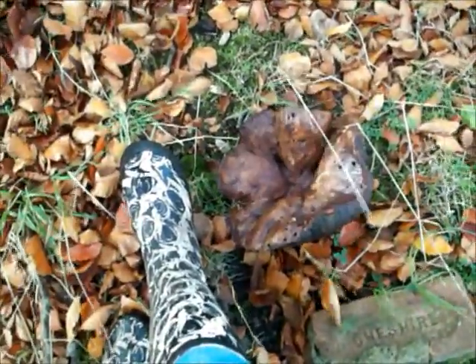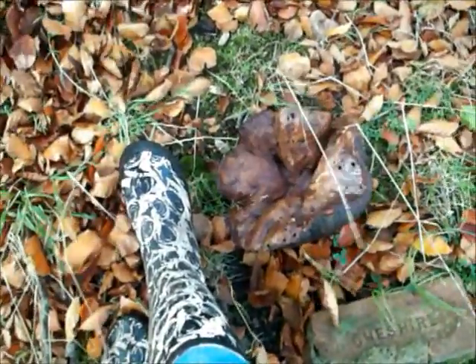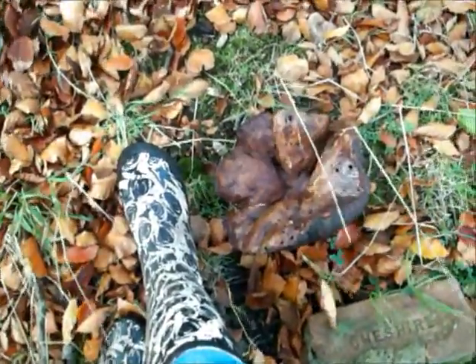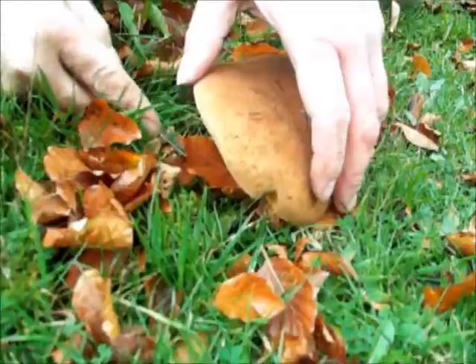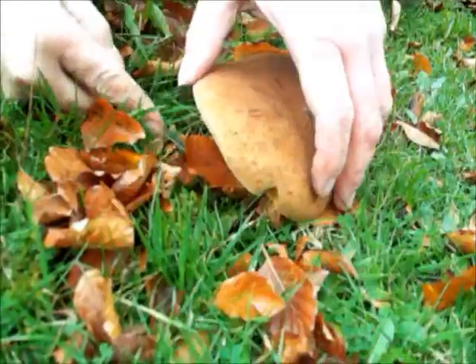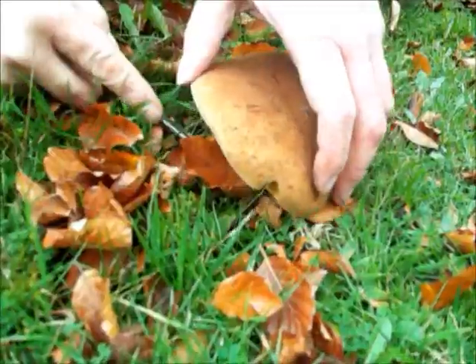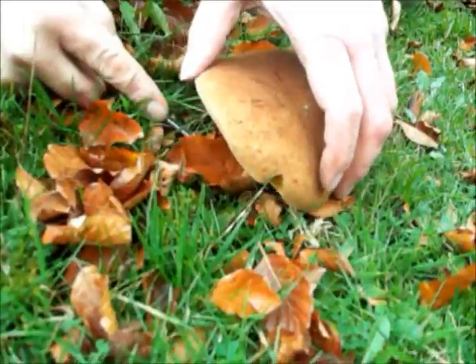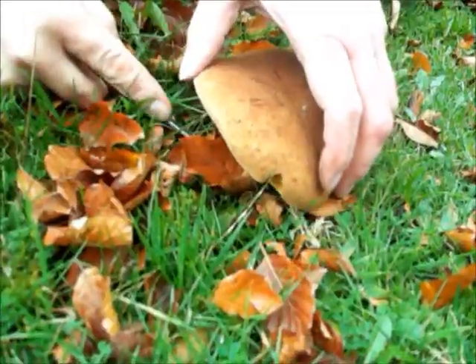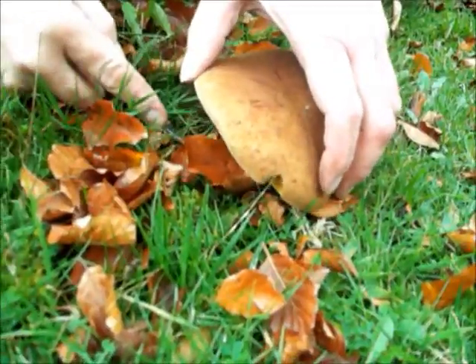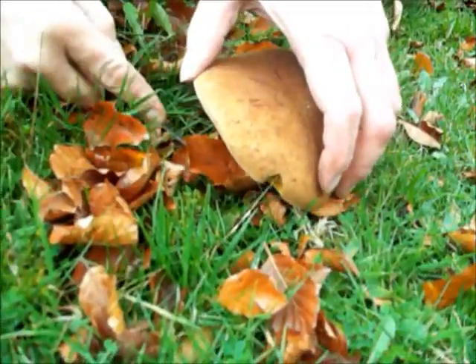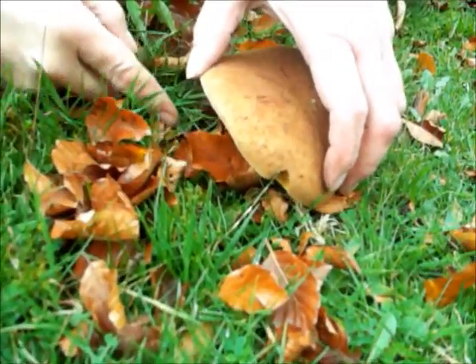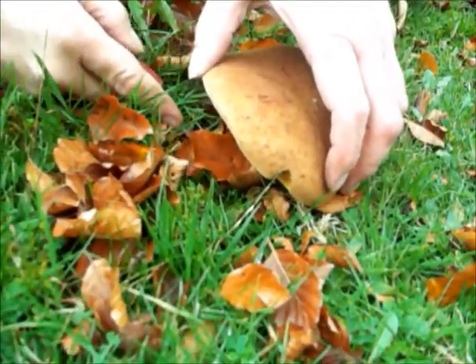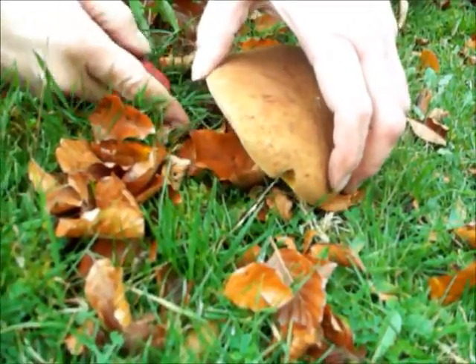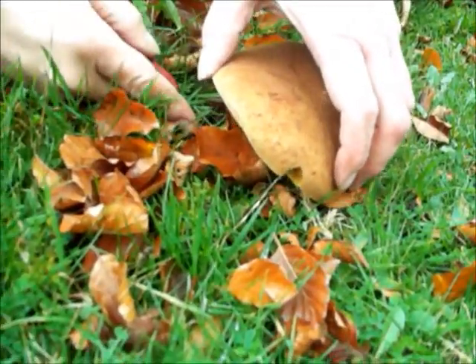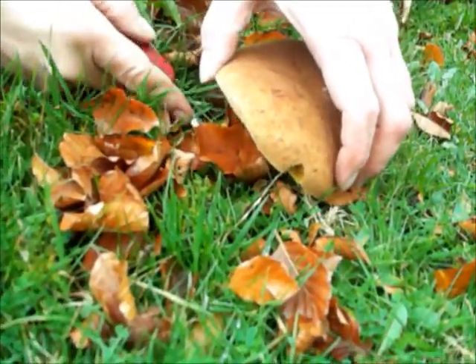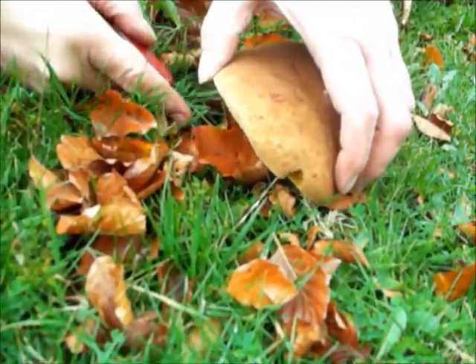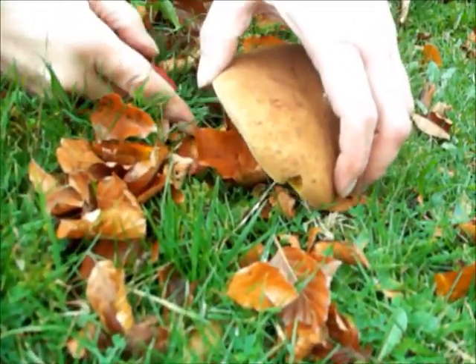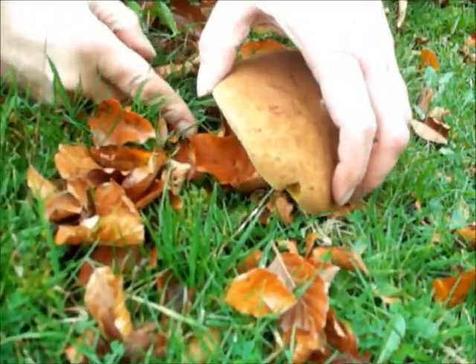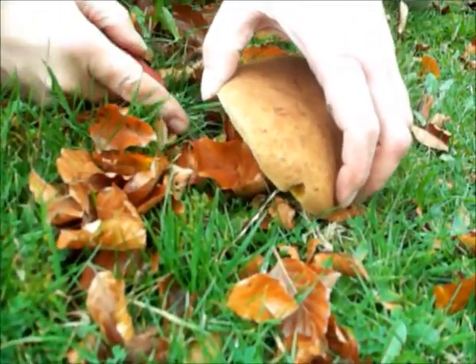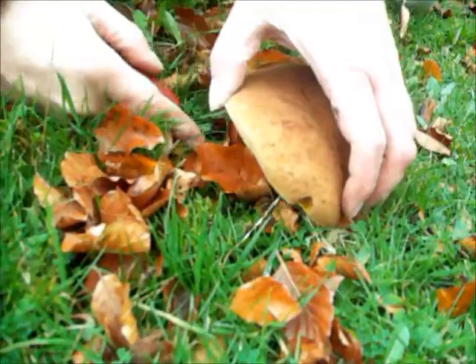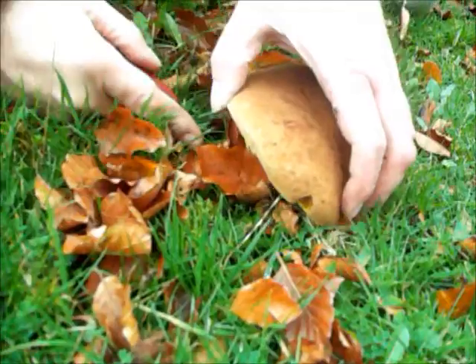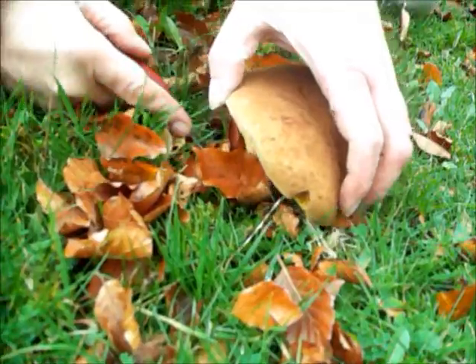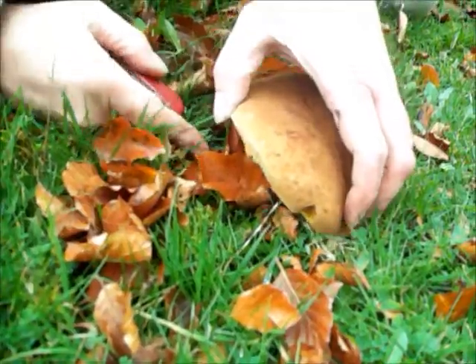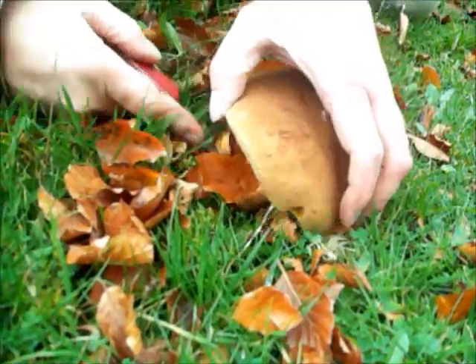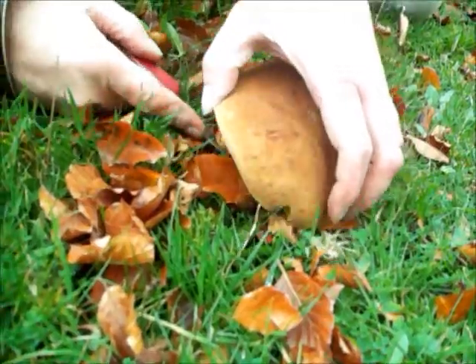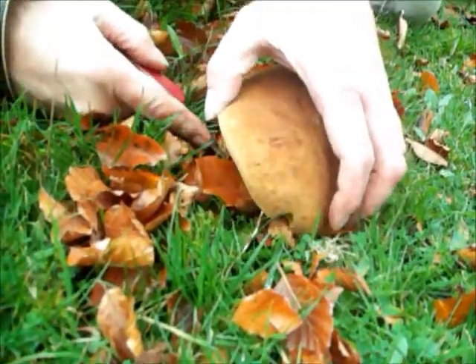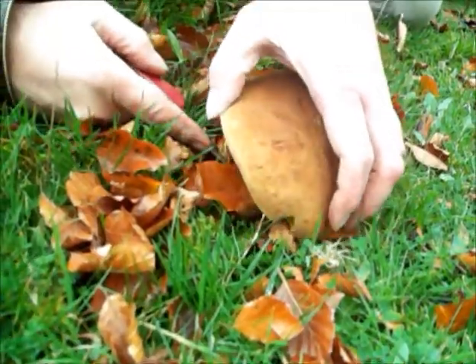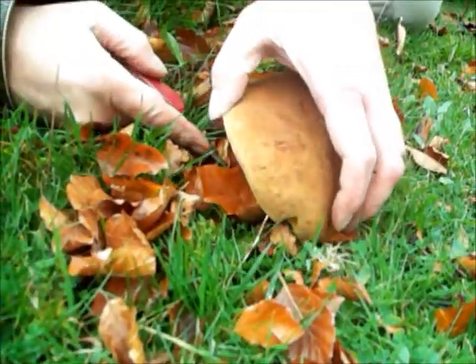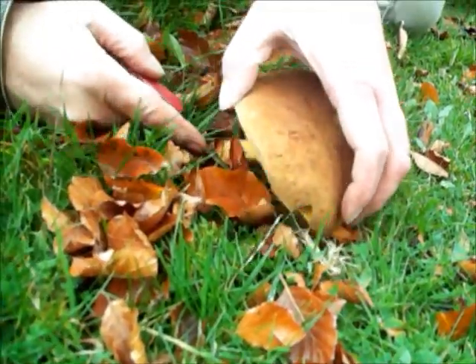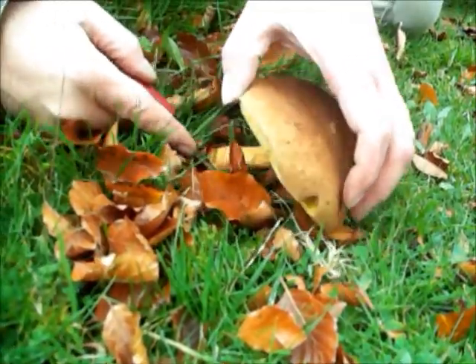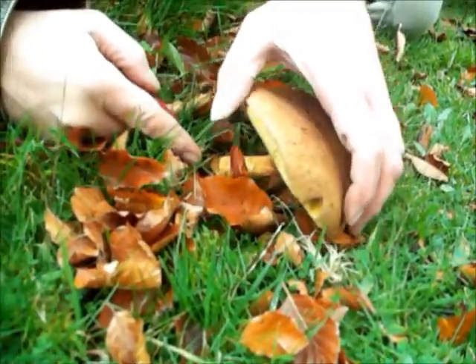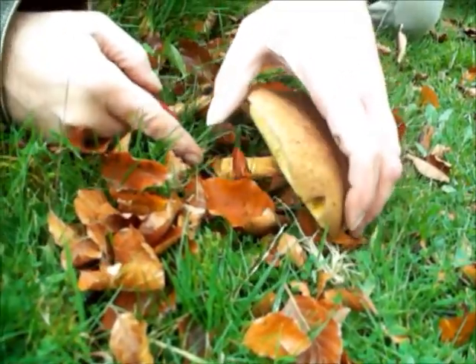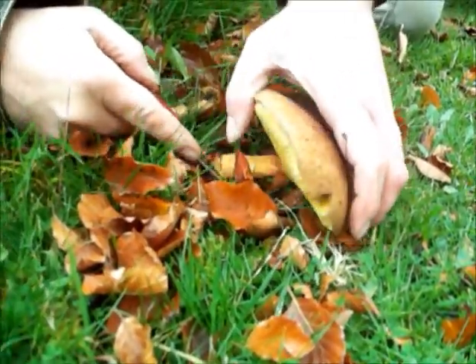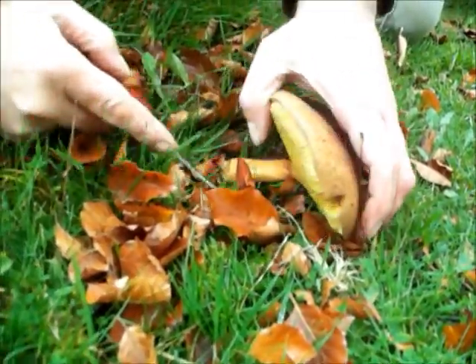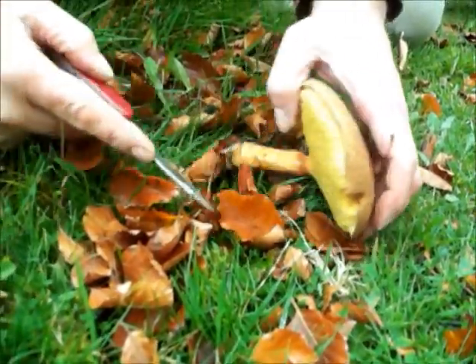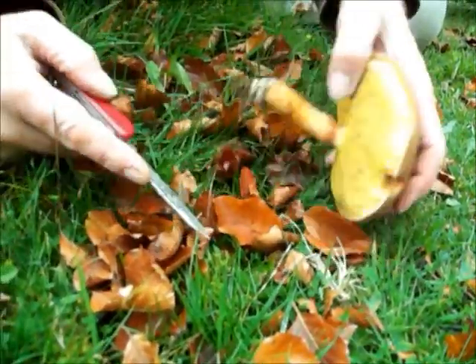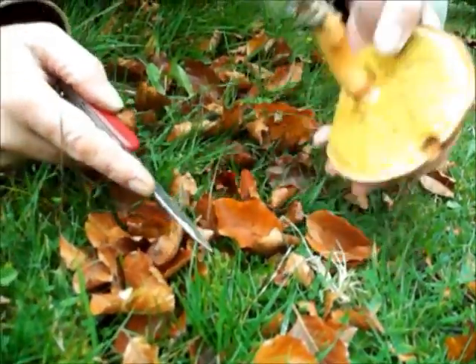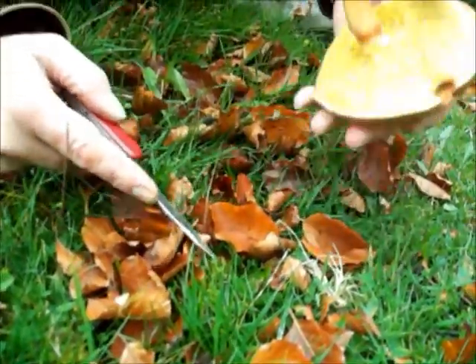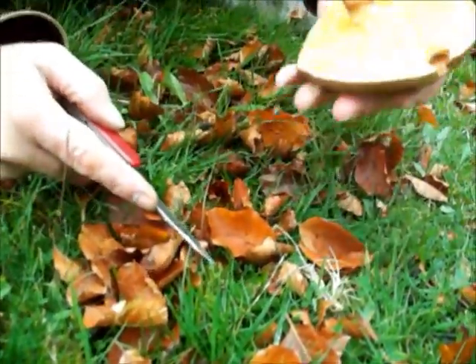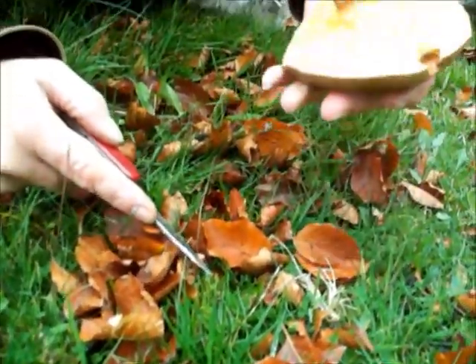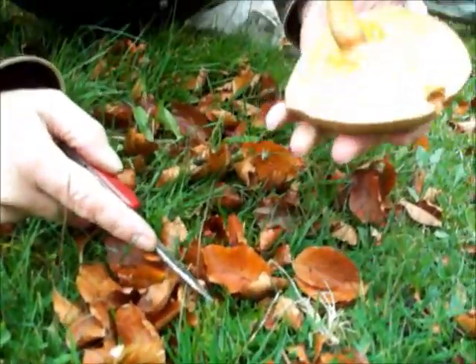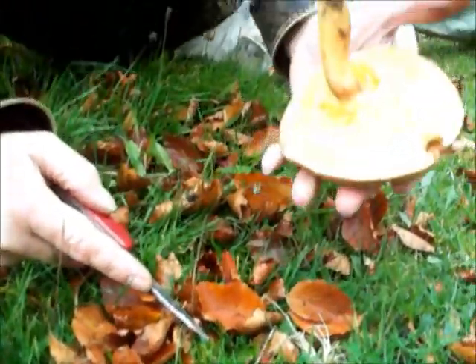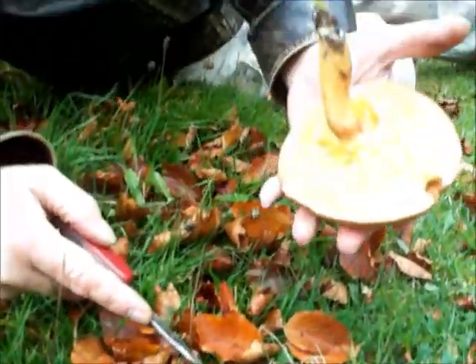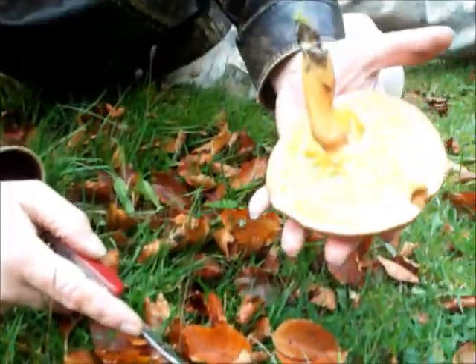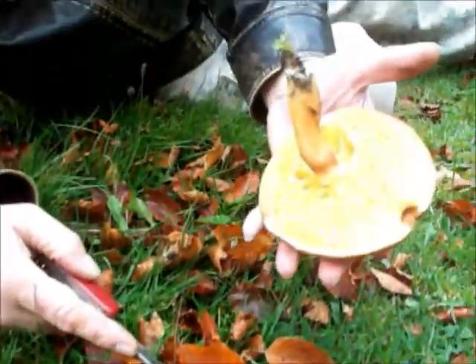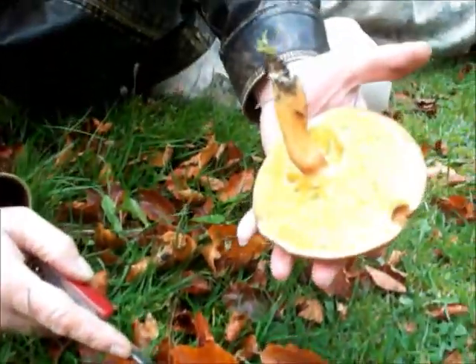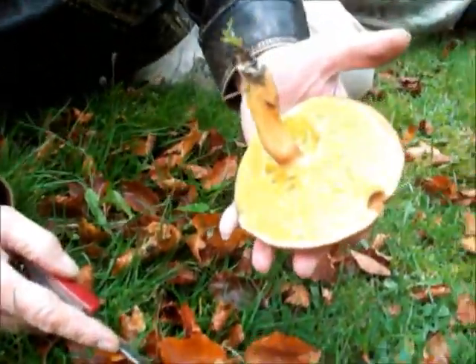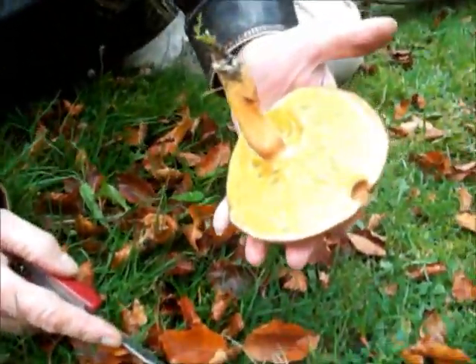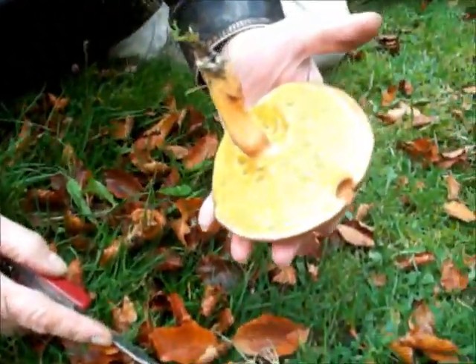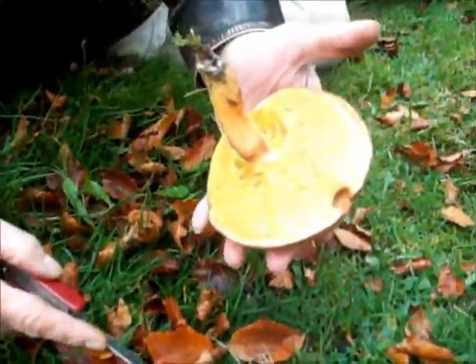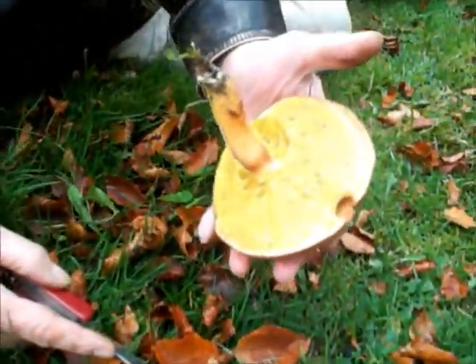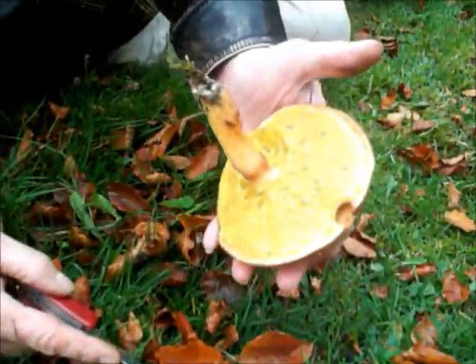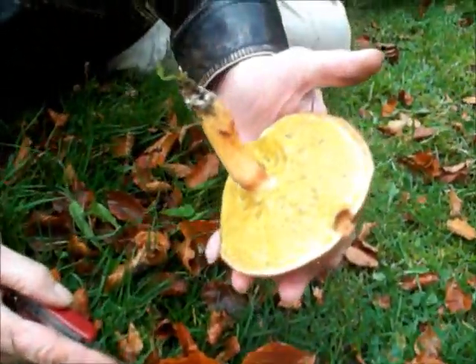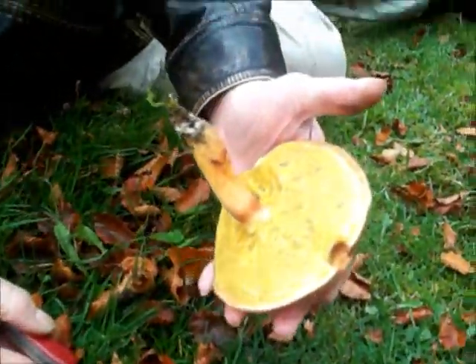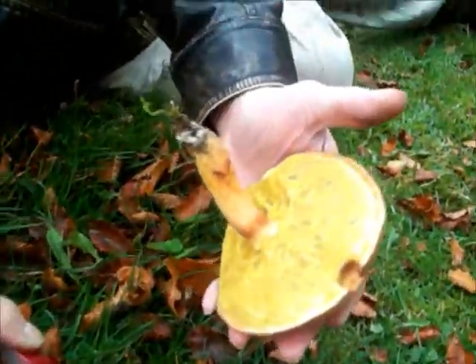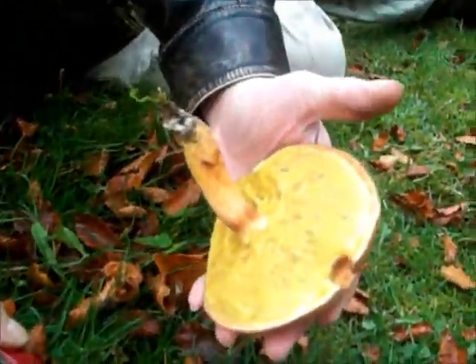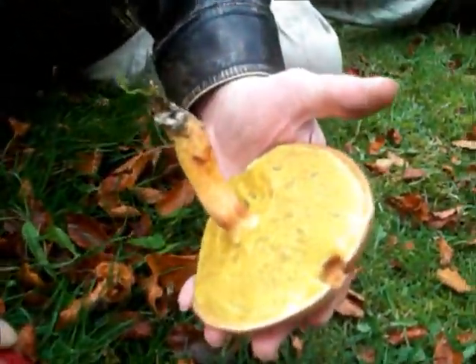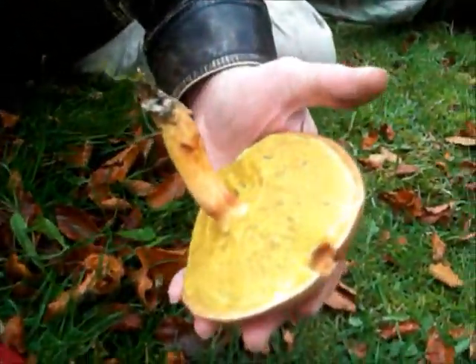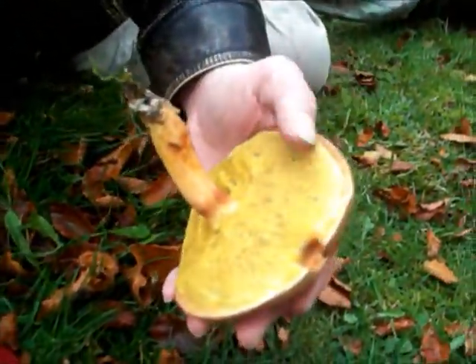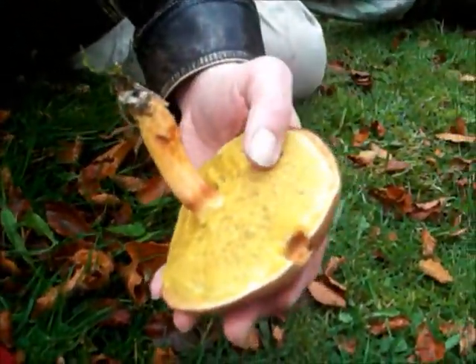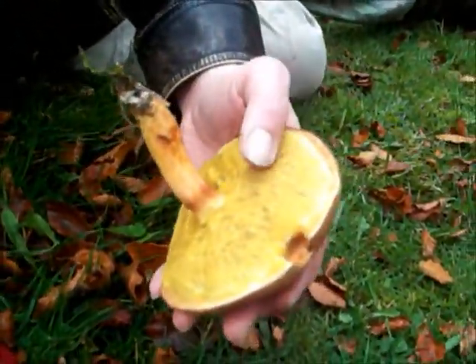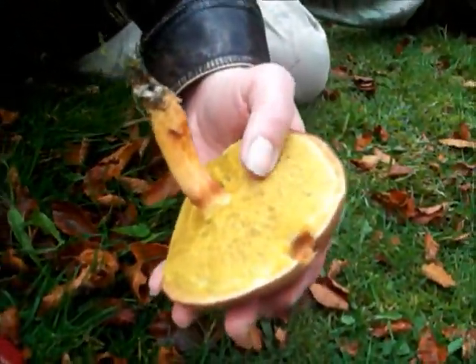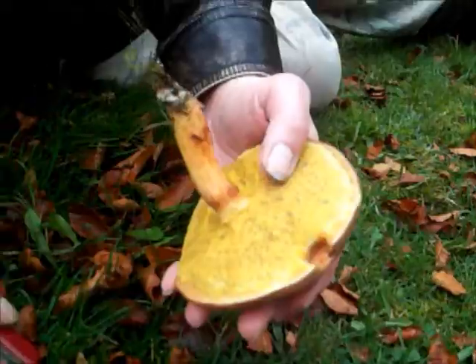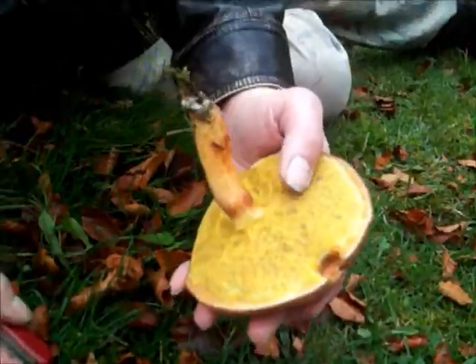An edible one — or I should say edible — probably a suede bolete.